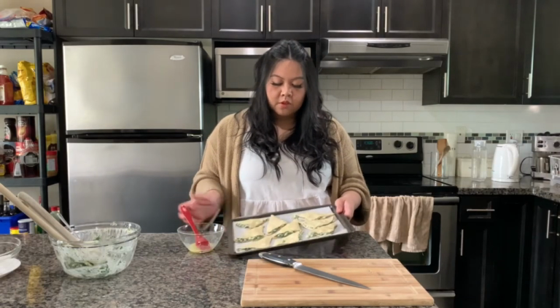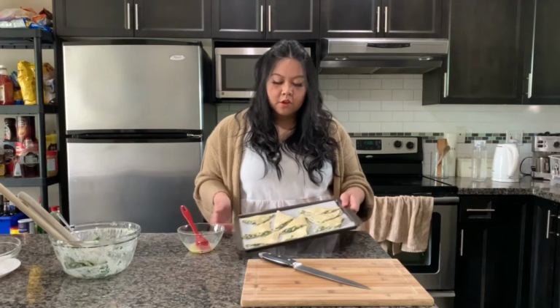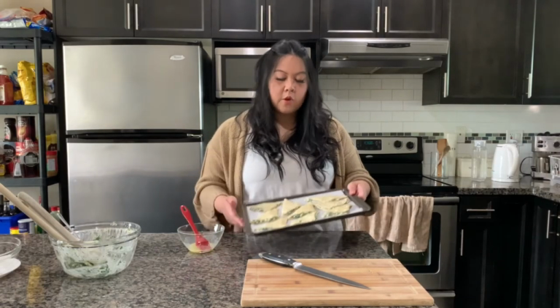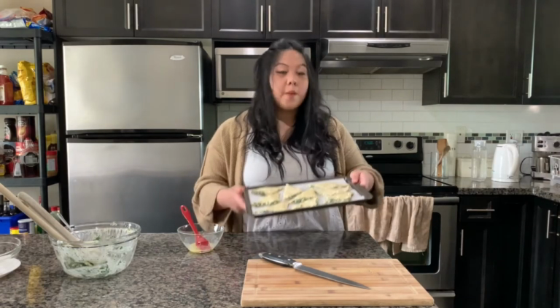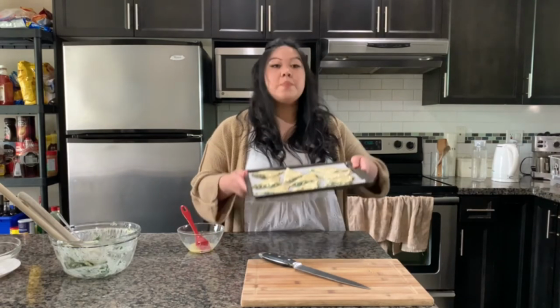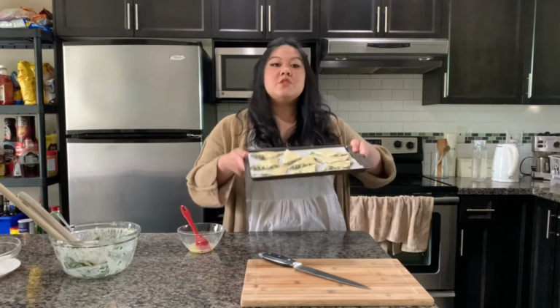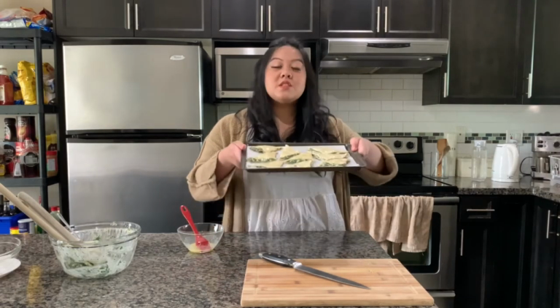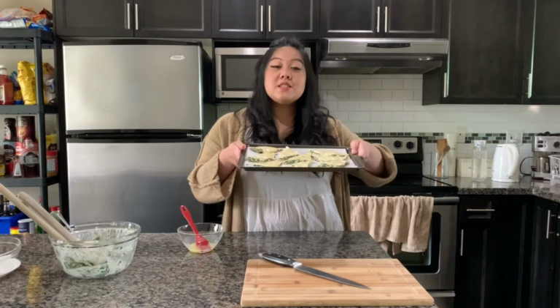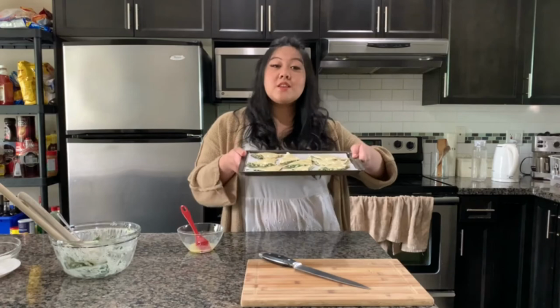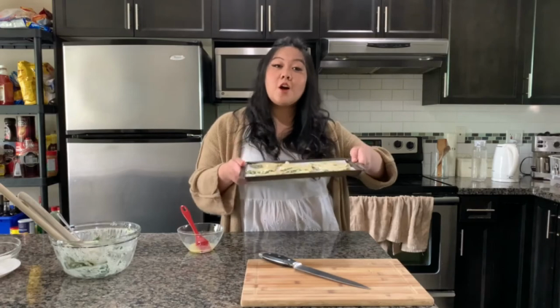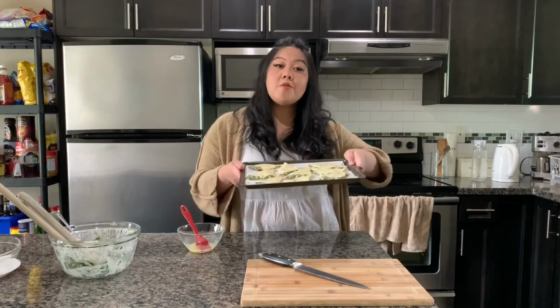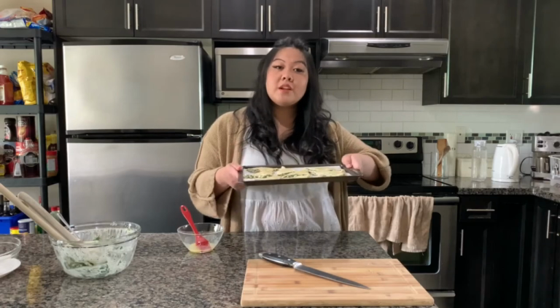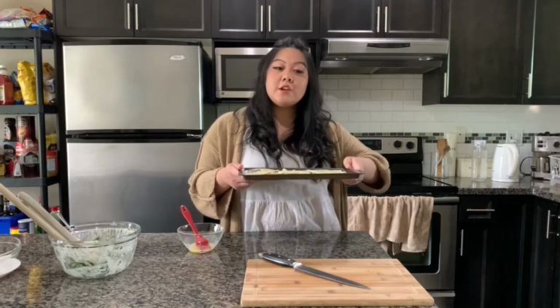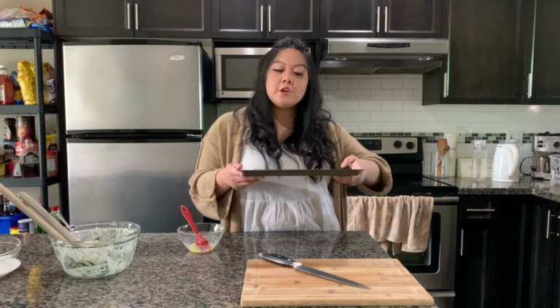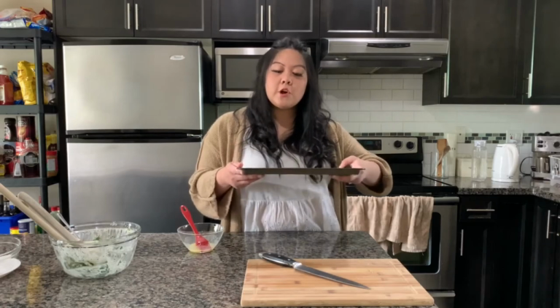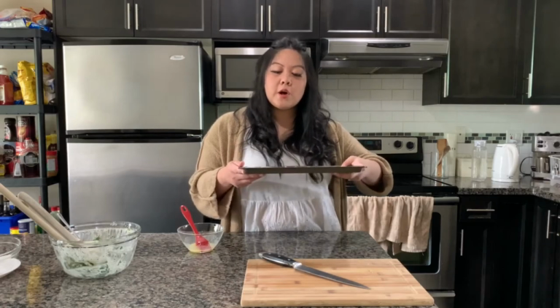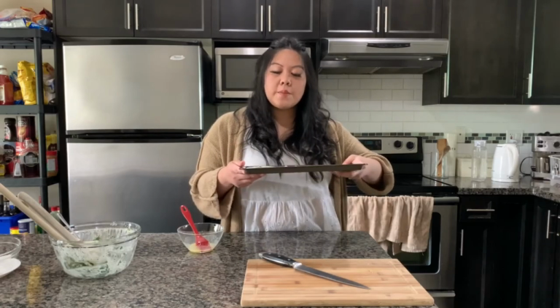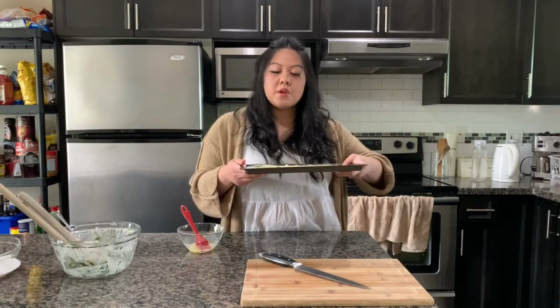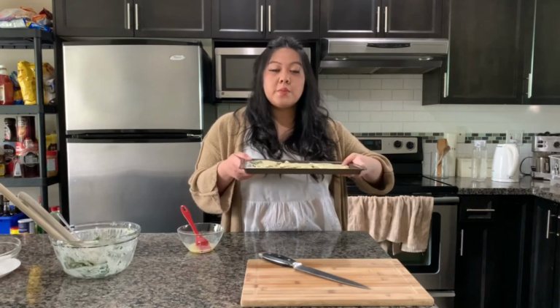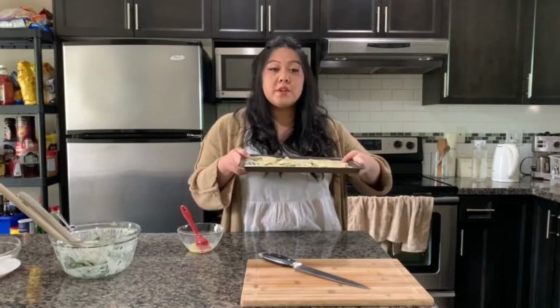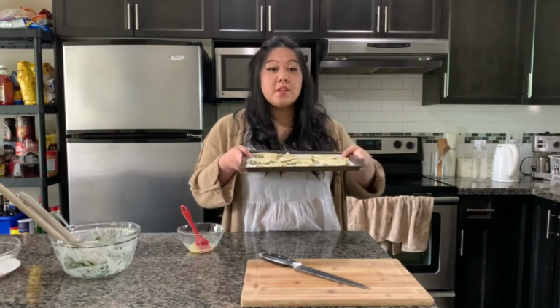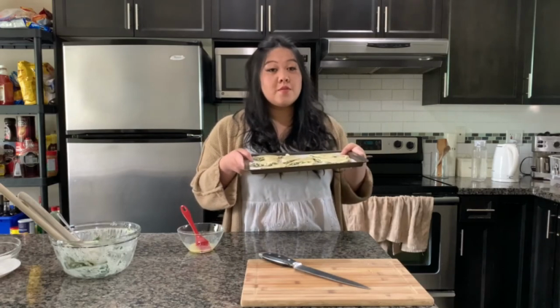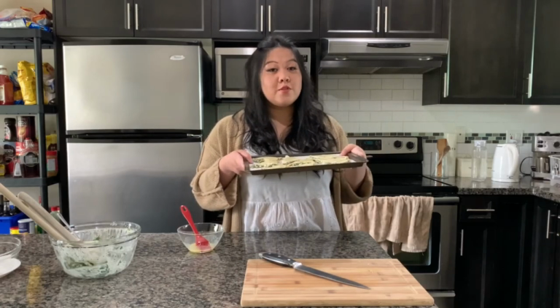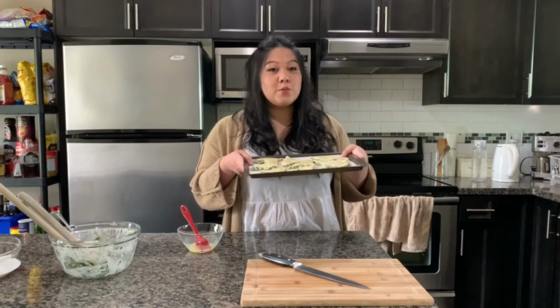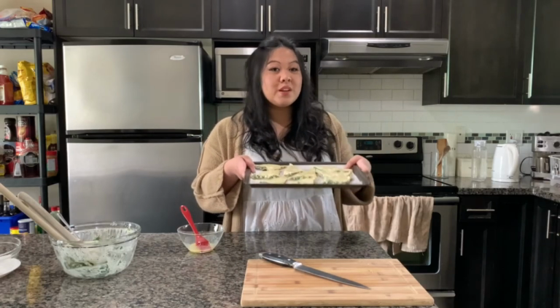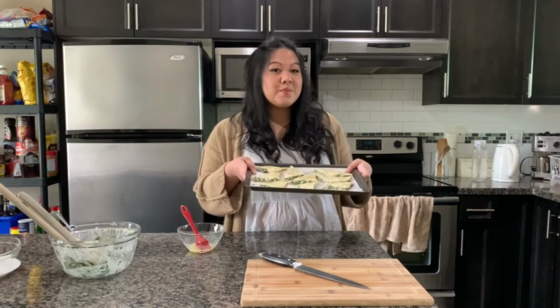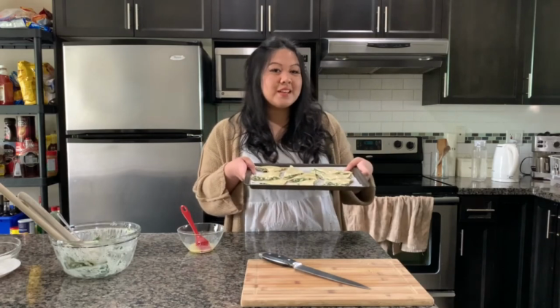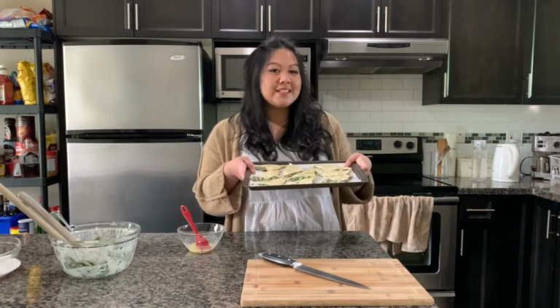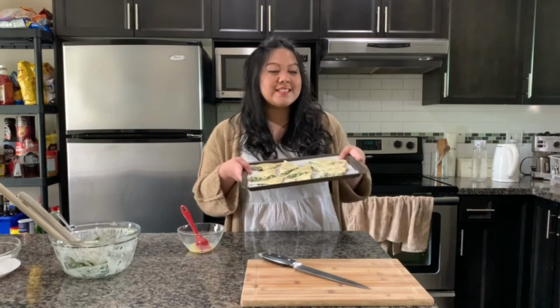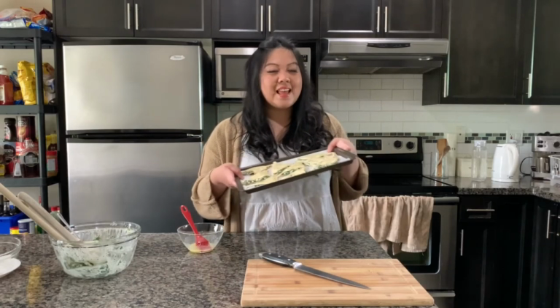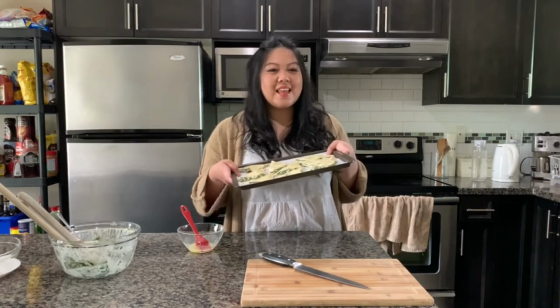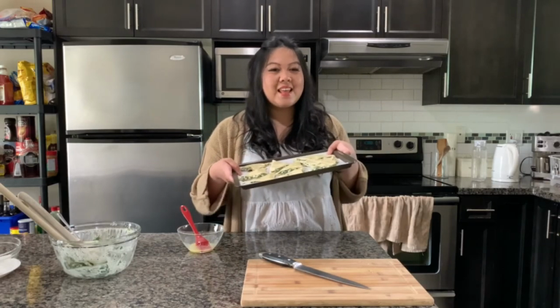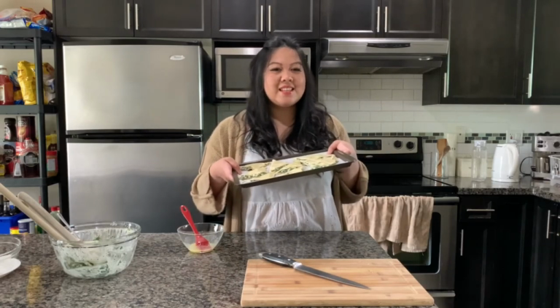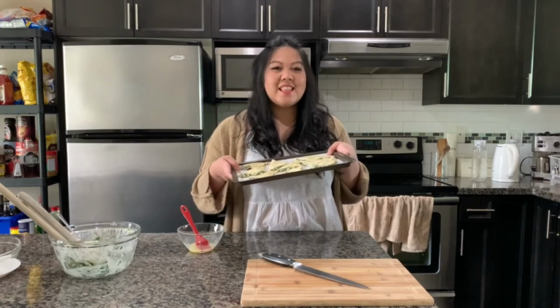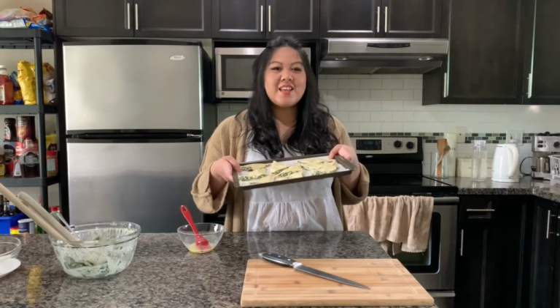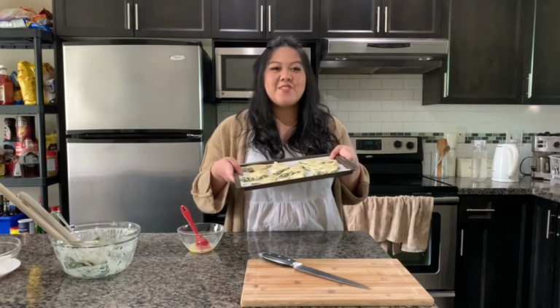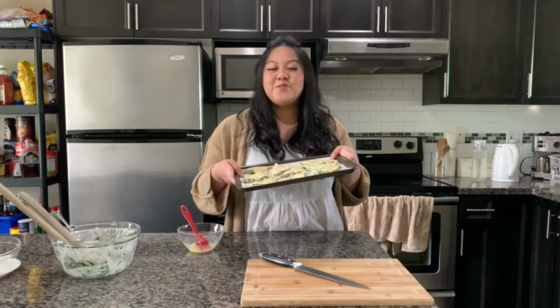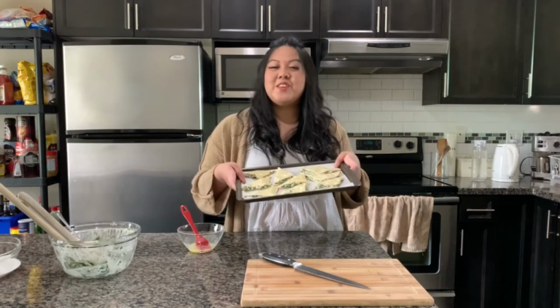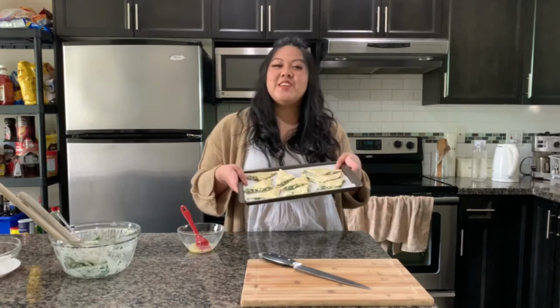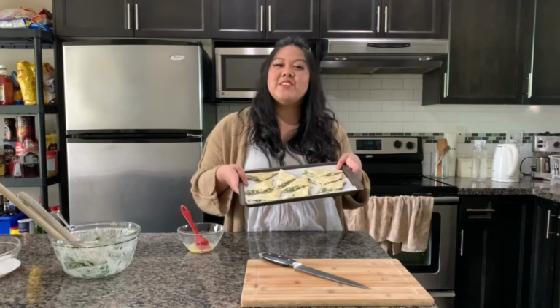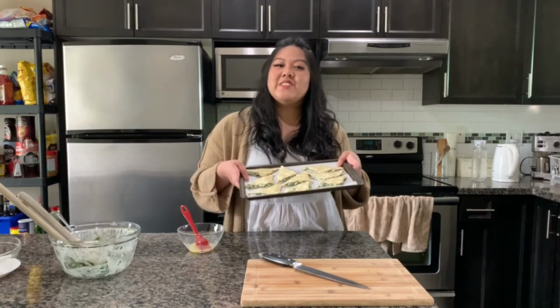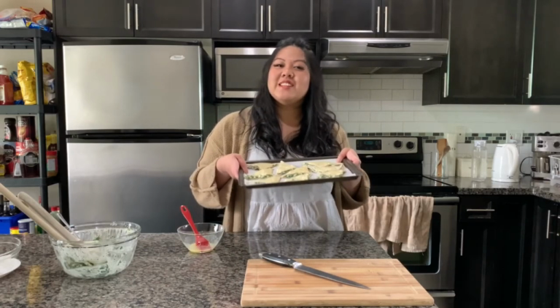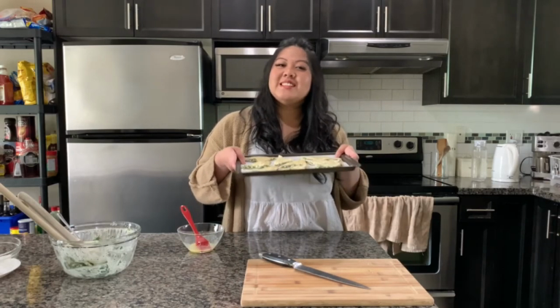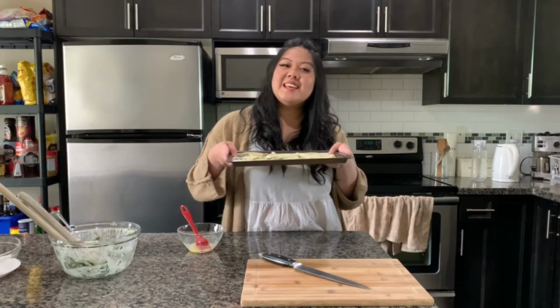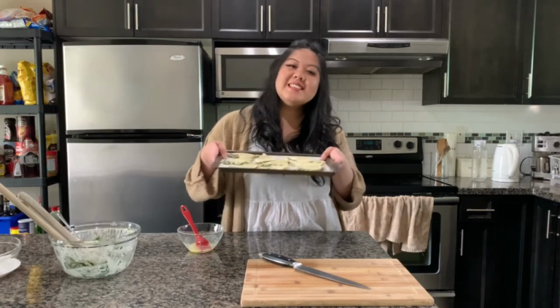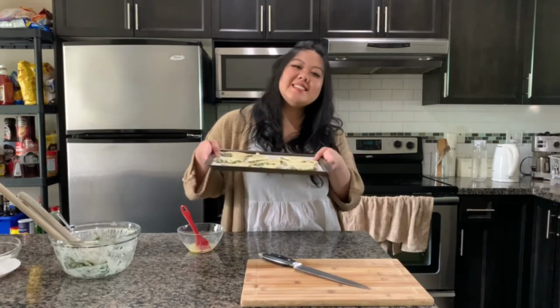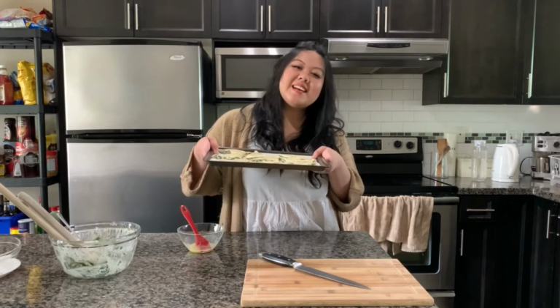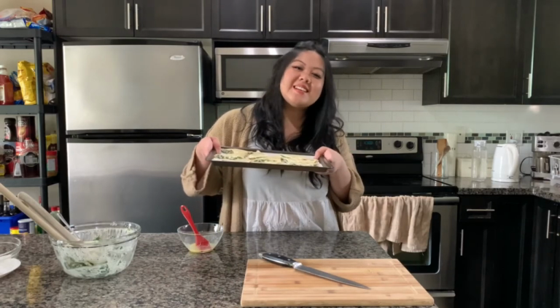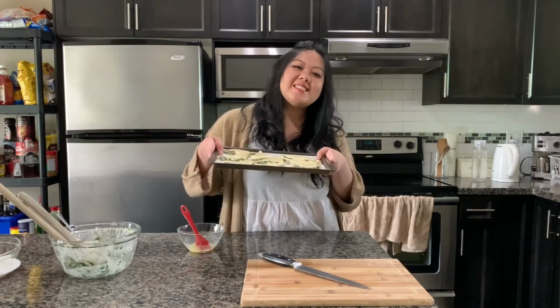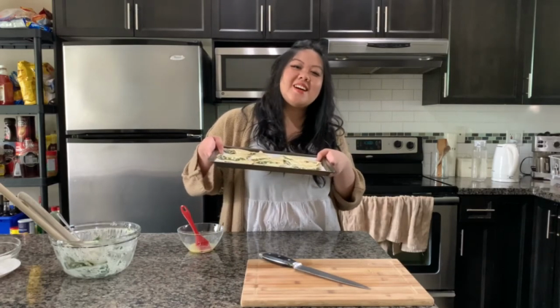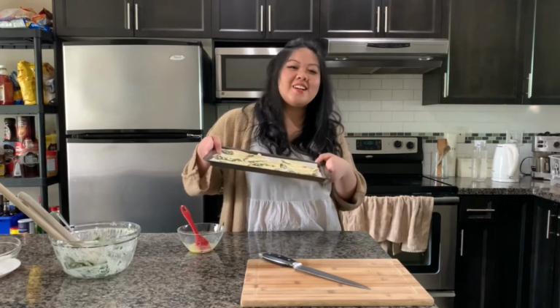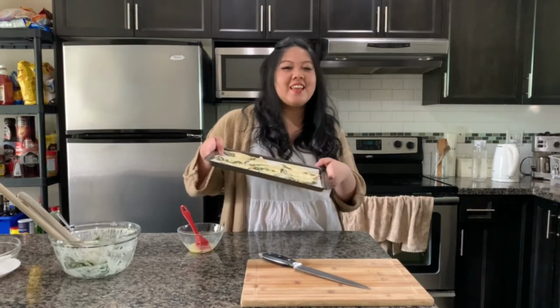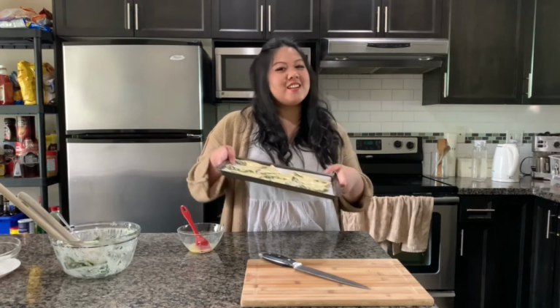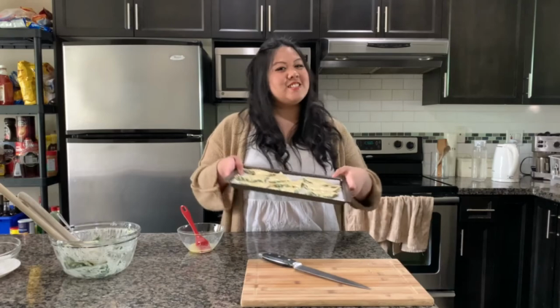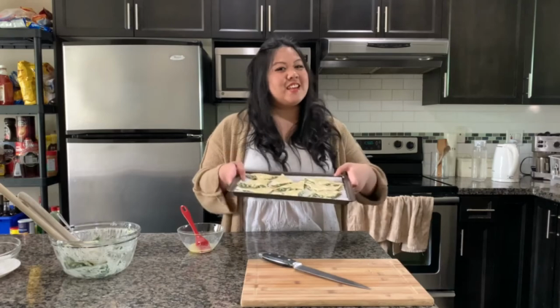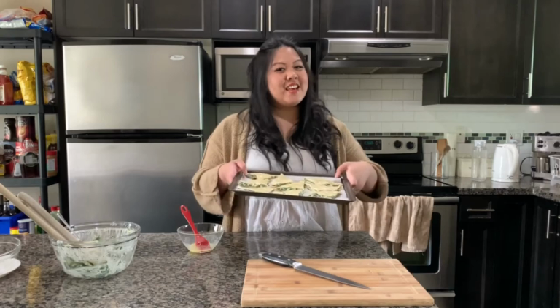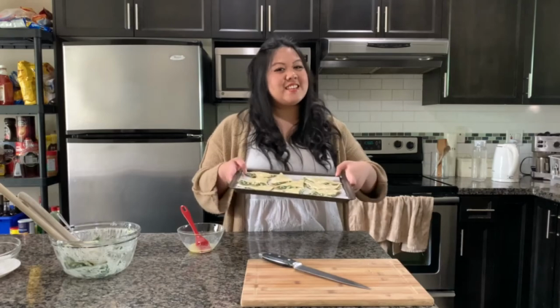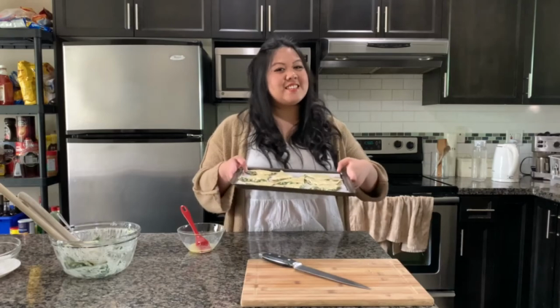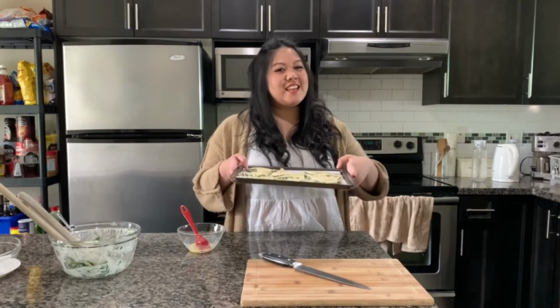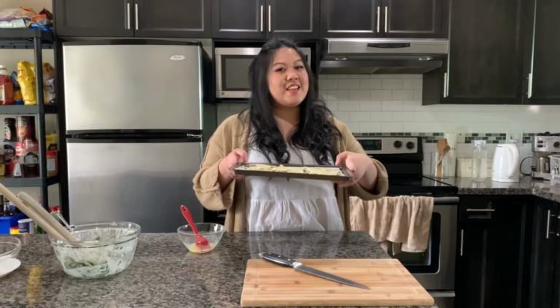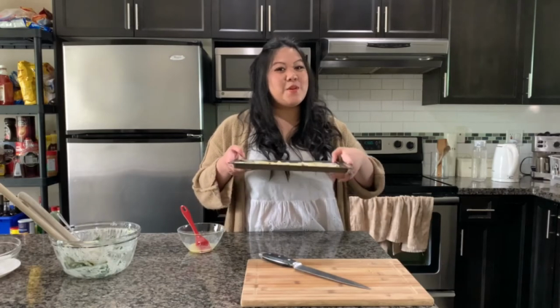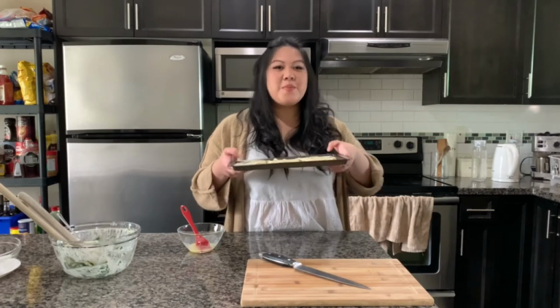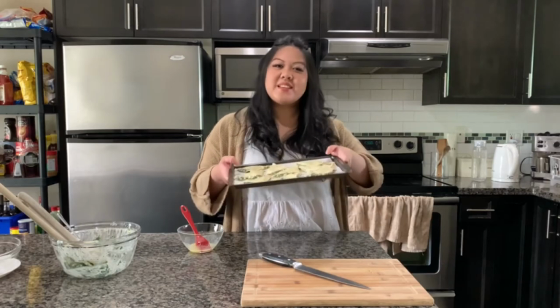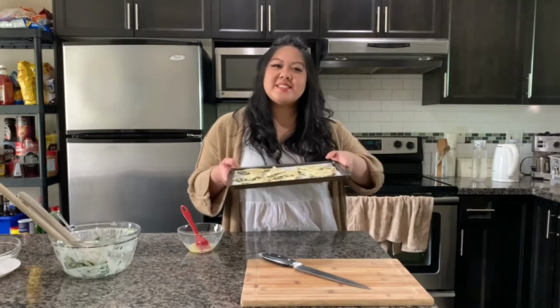Okay, this batch is all ready to go. I'm going to put it in the oven for 20 minutes and then we will taste test. I'll catch you guys in a bit.